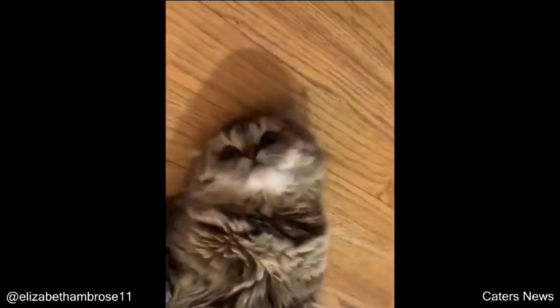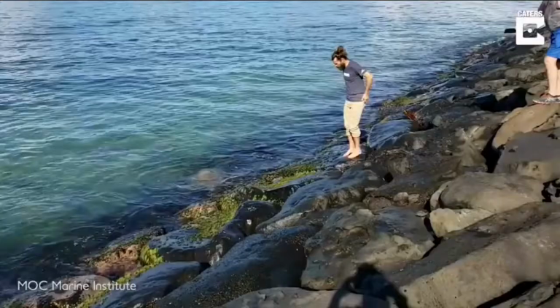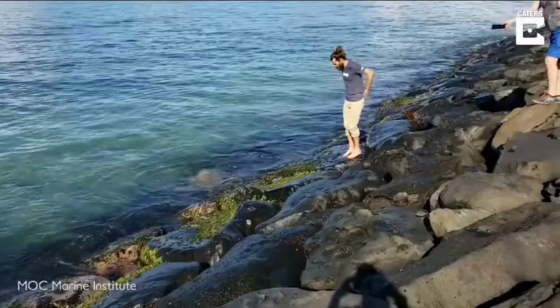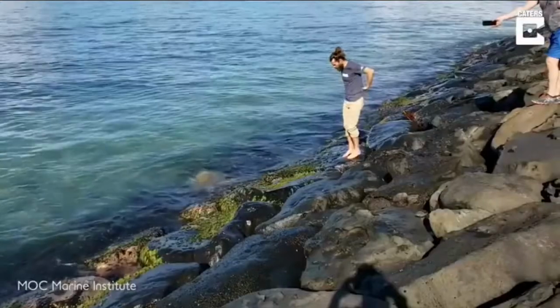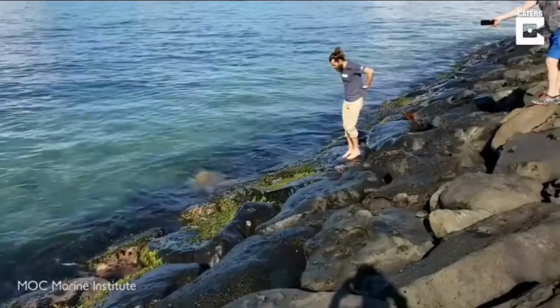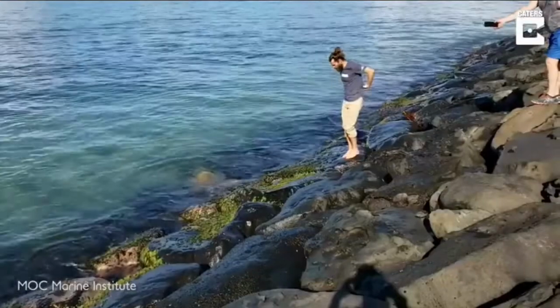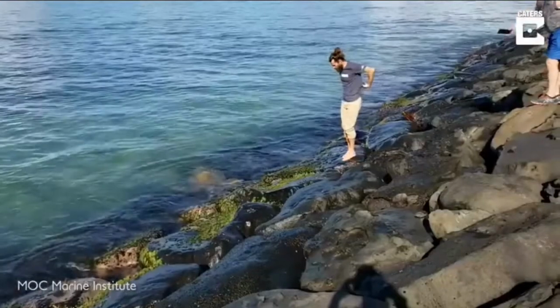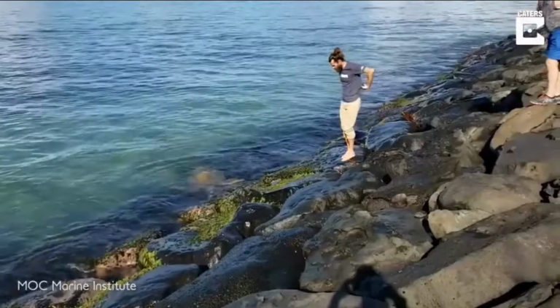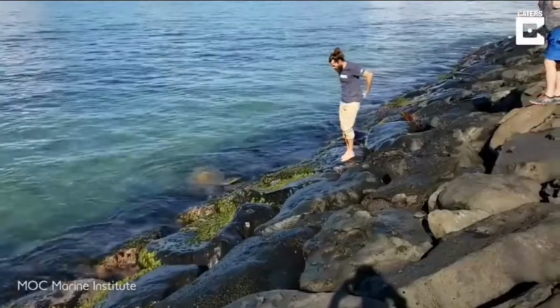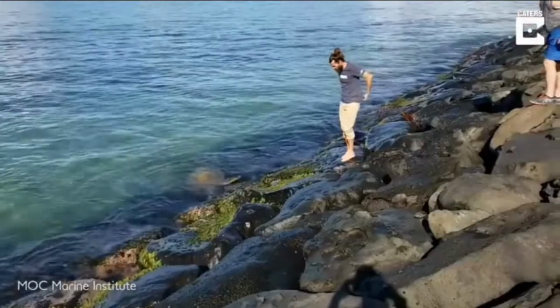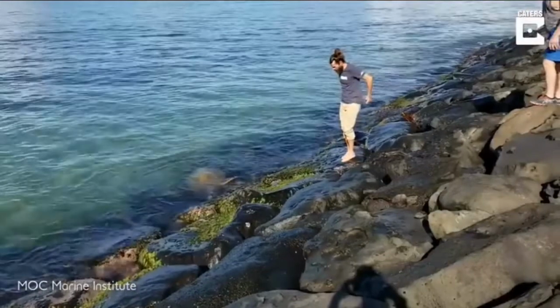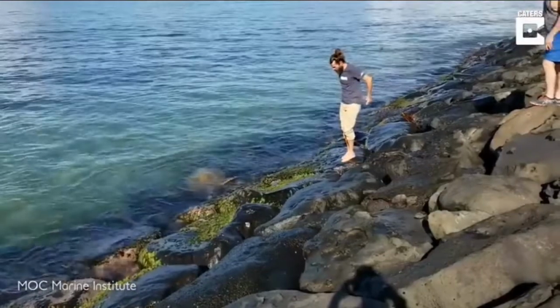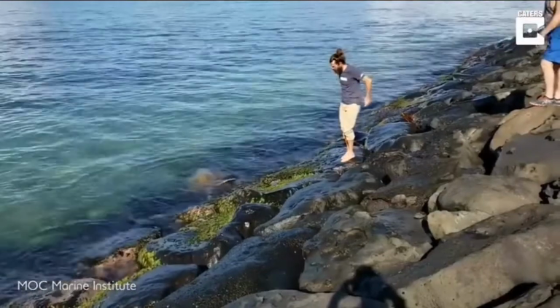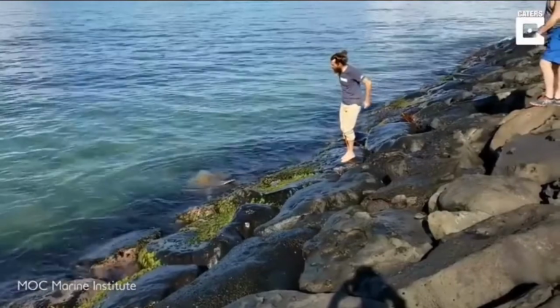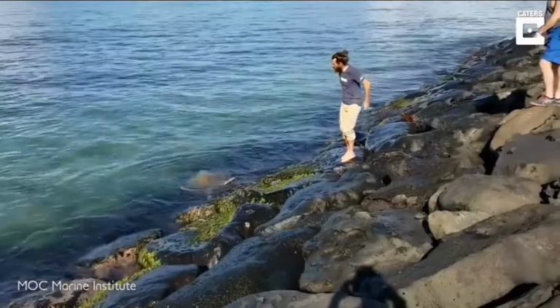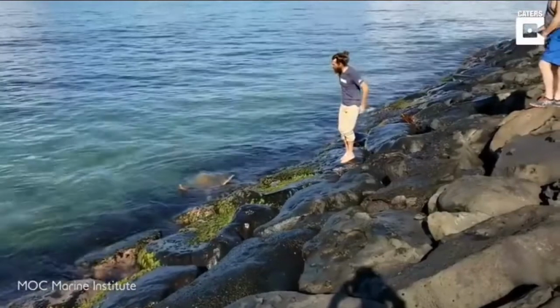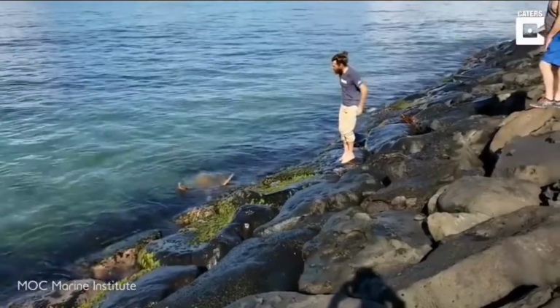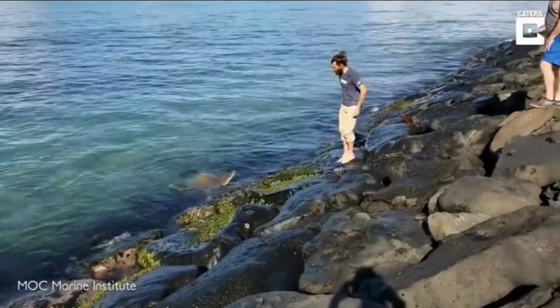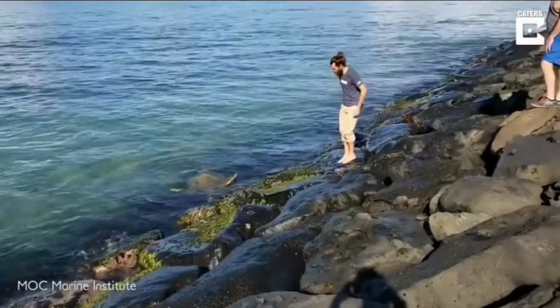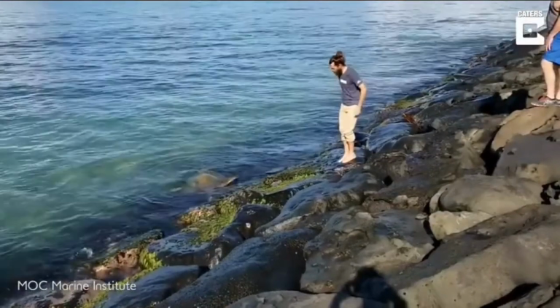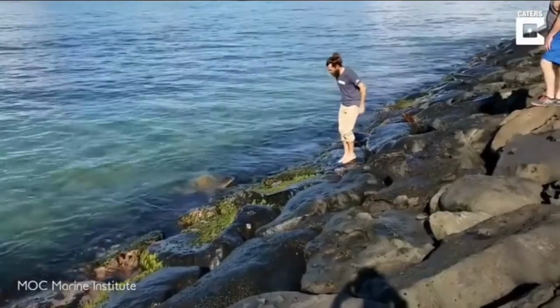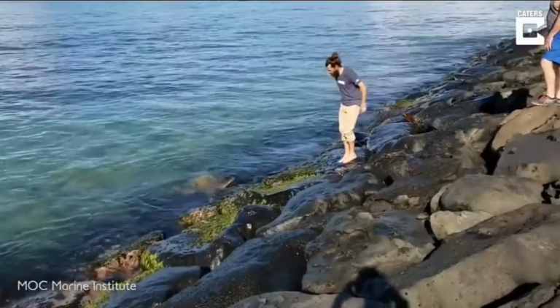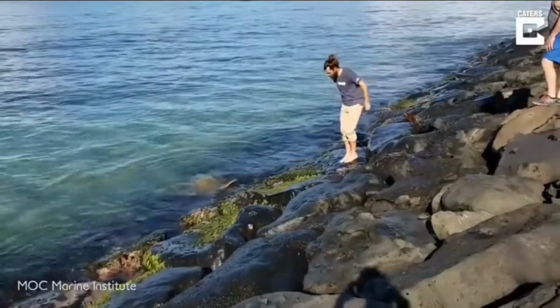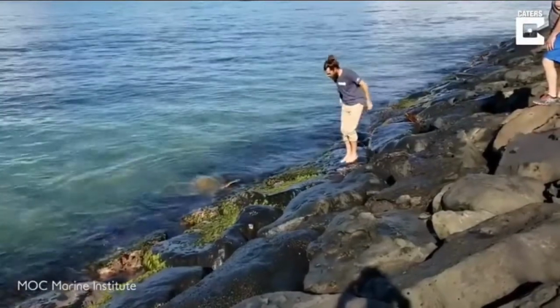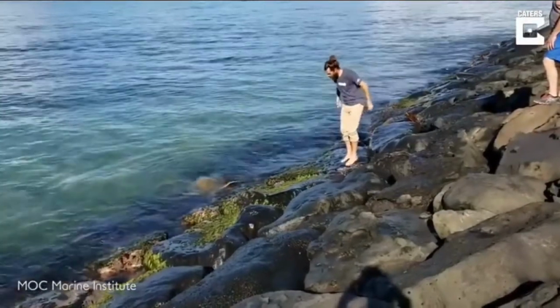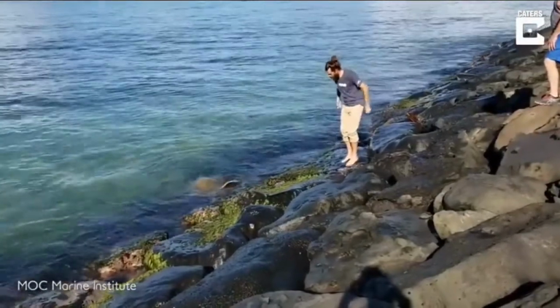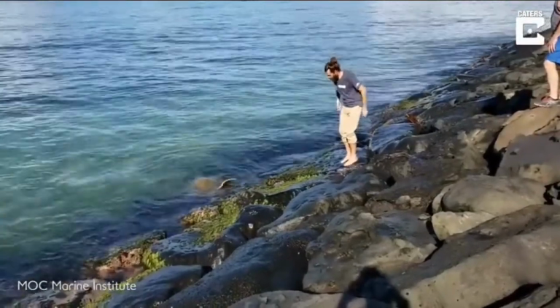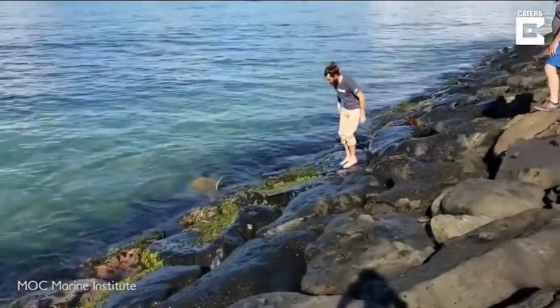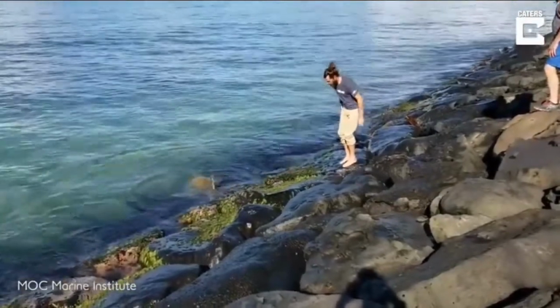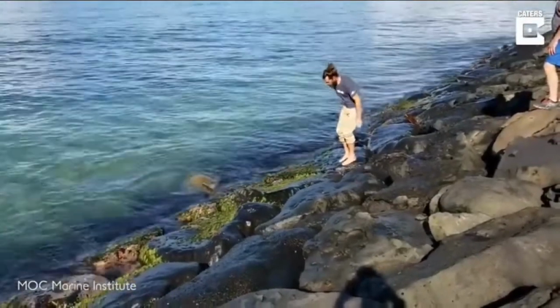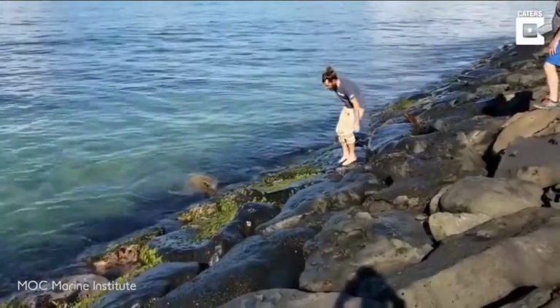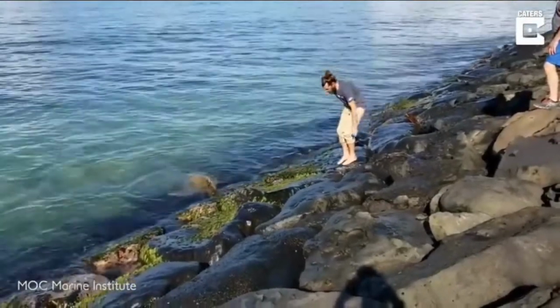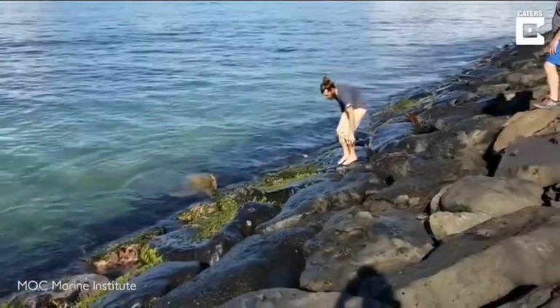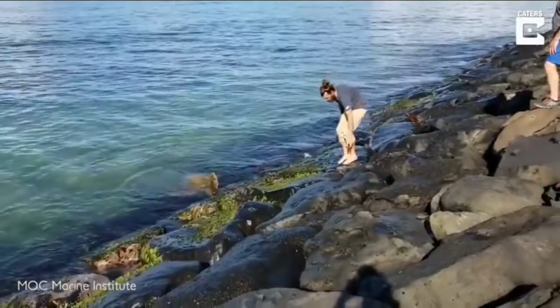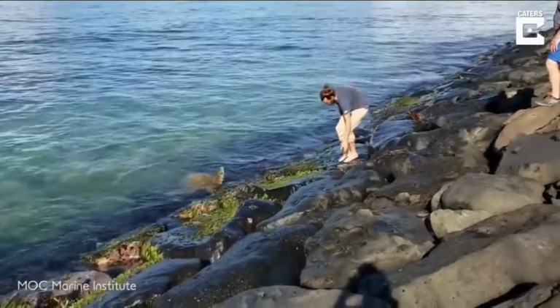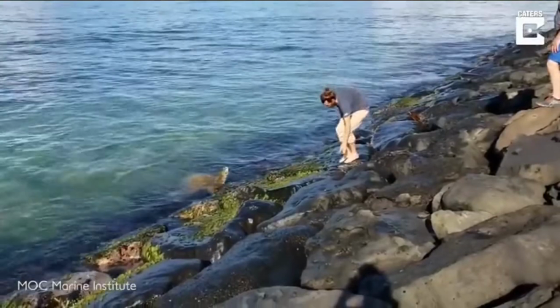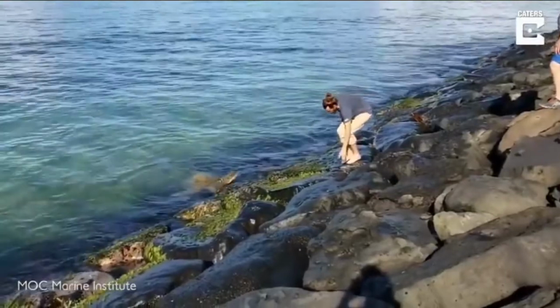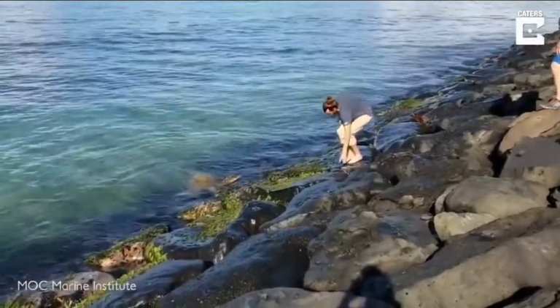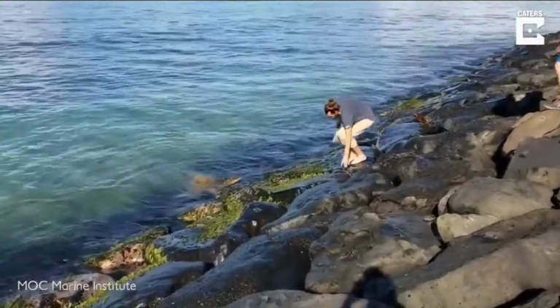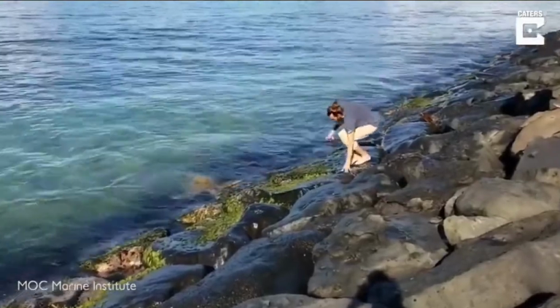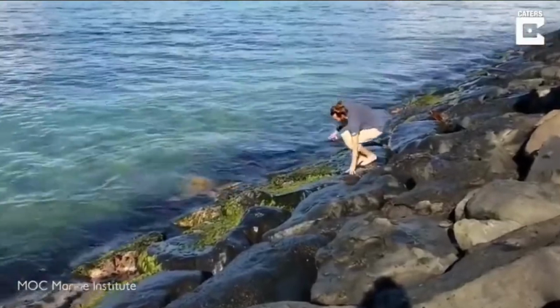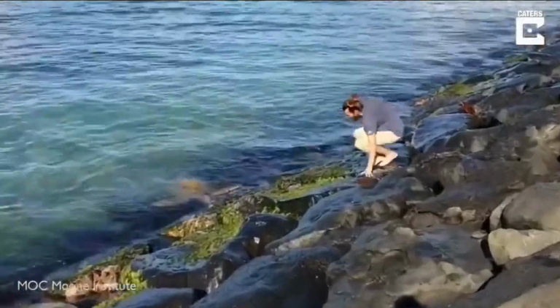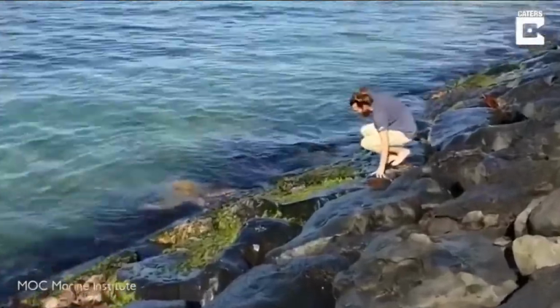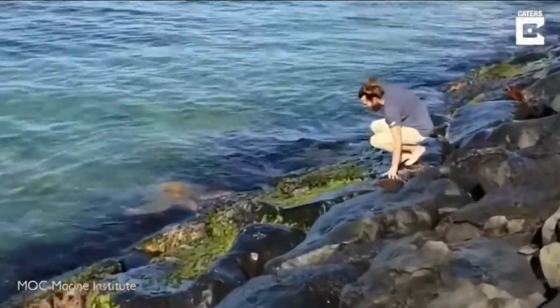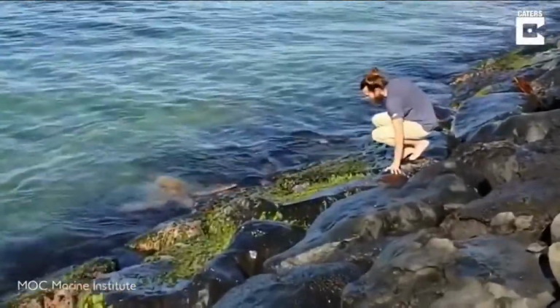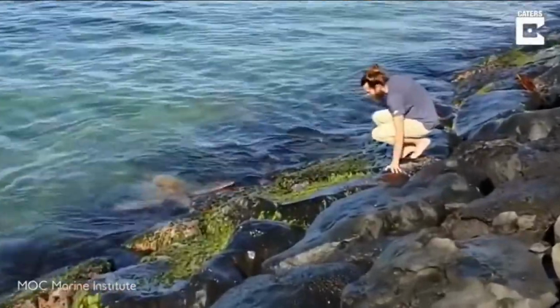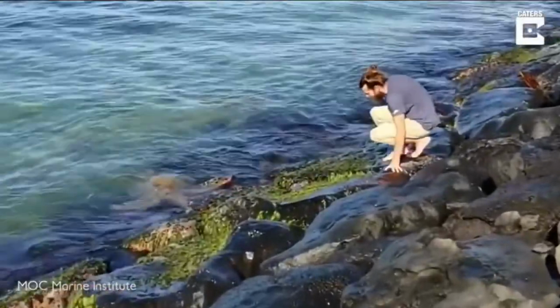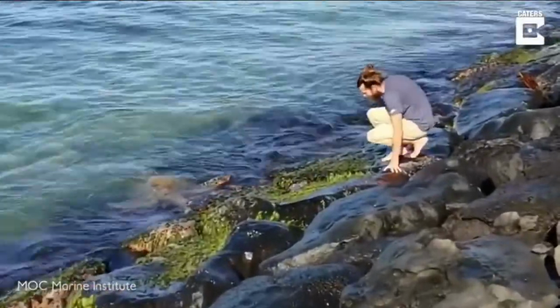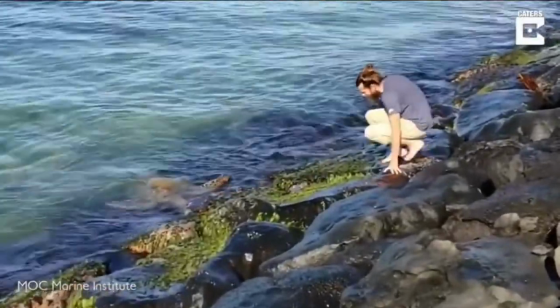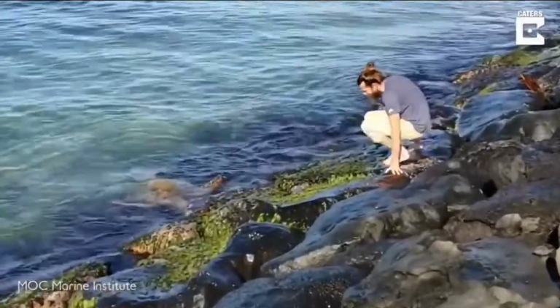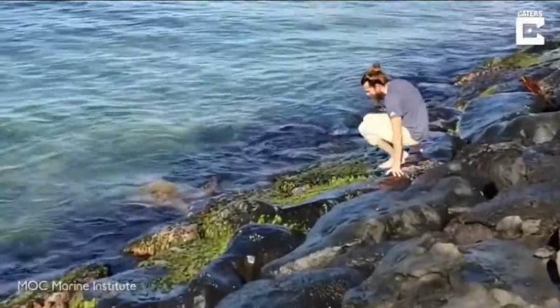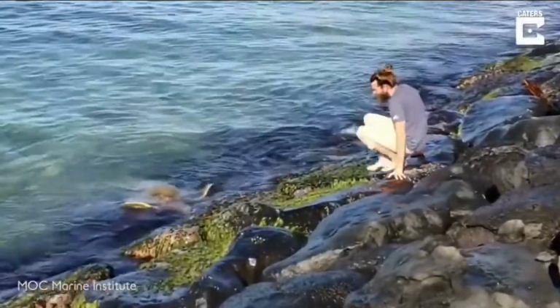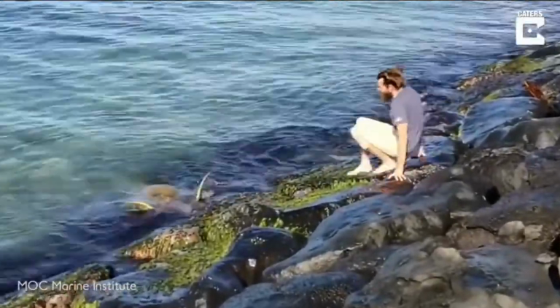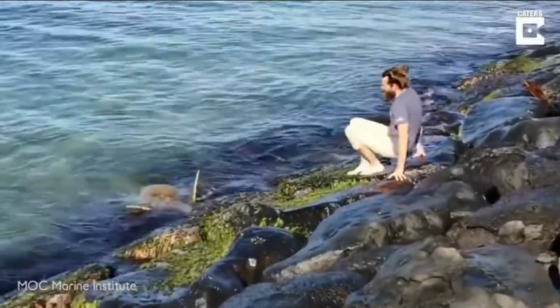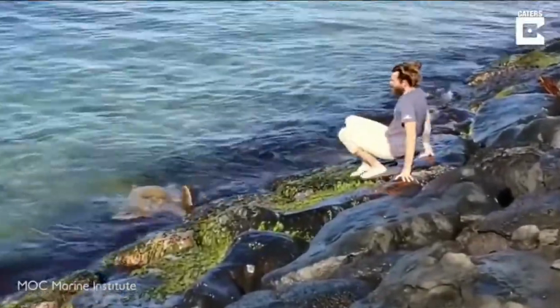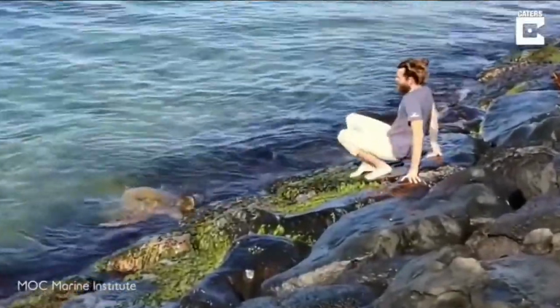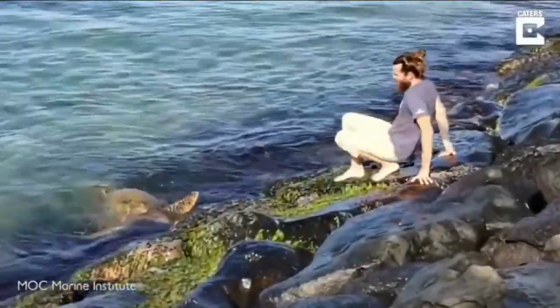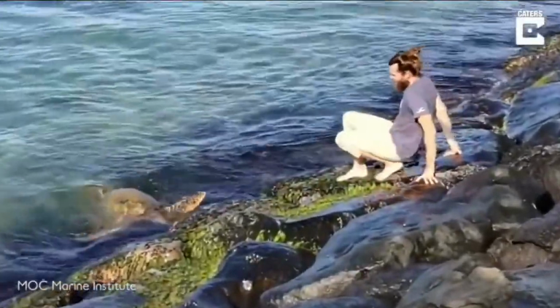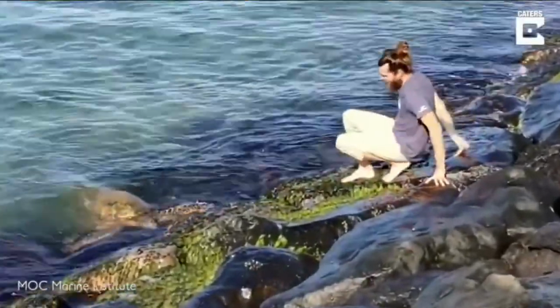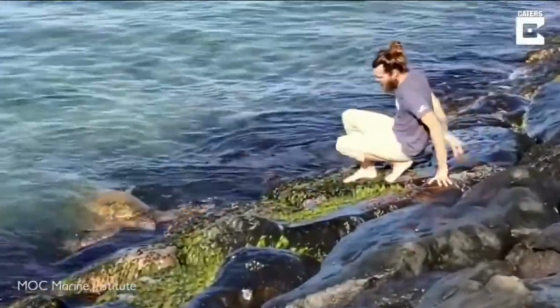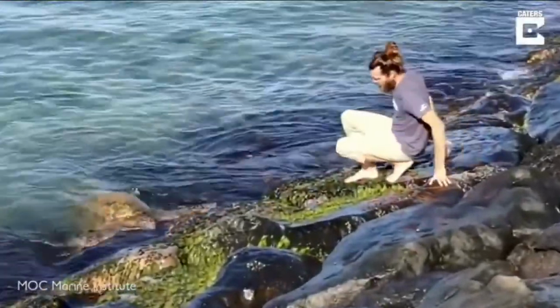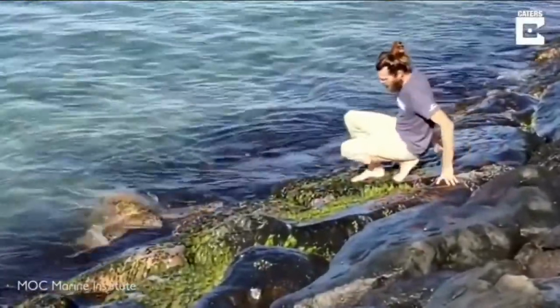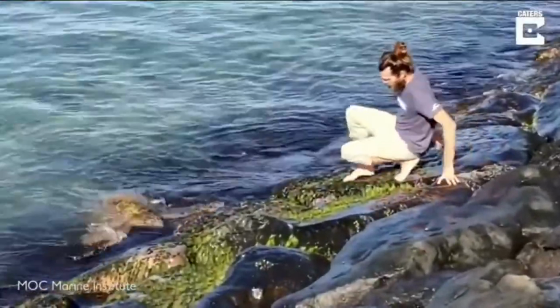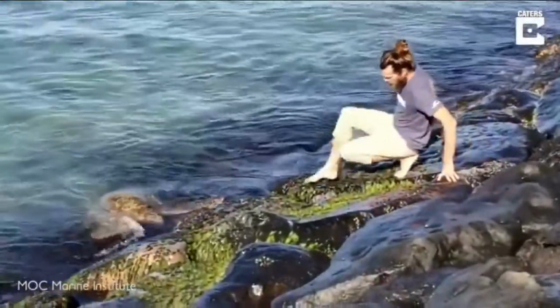These people helped rescue a sea turtle that got trapped between some rocks. Another sea turtle was patiently waiting right next to it.